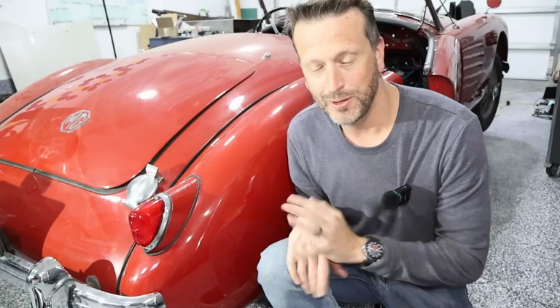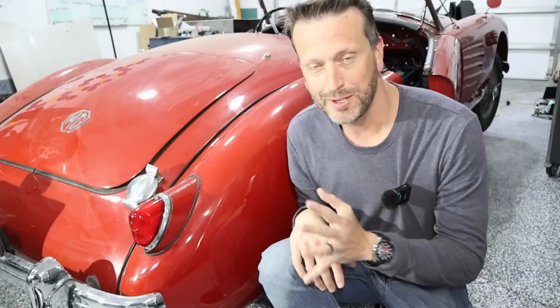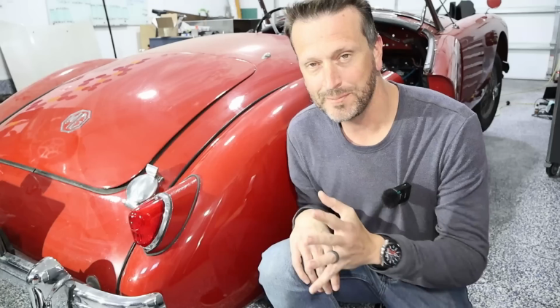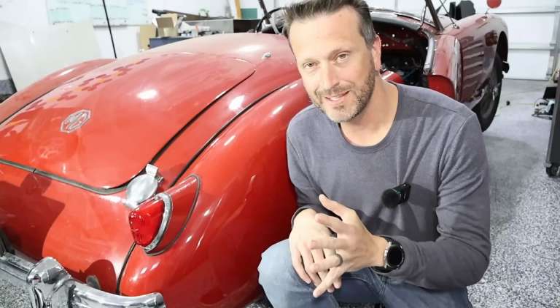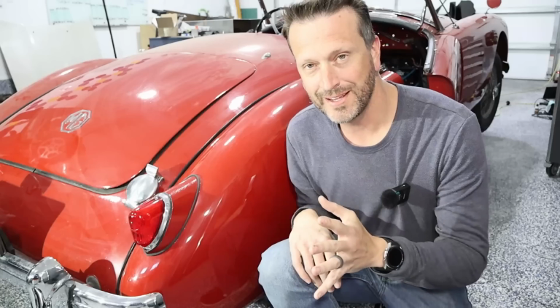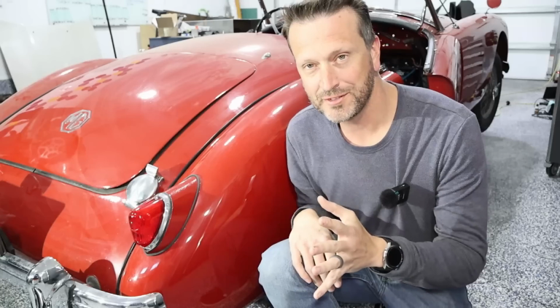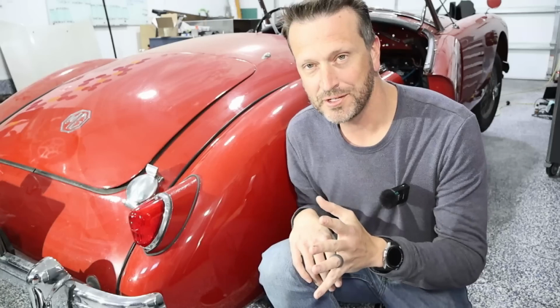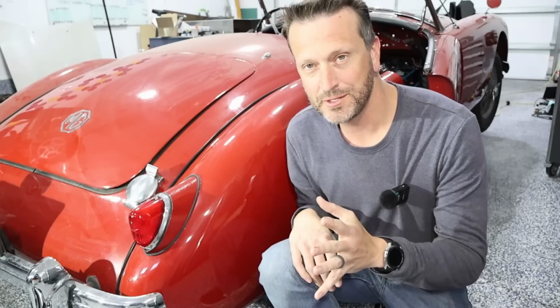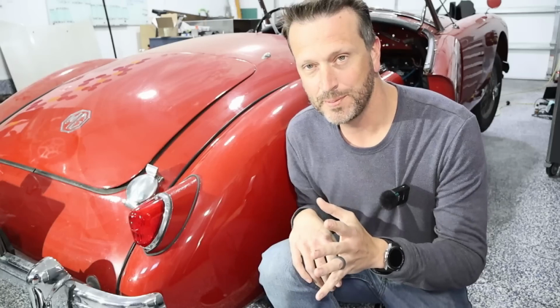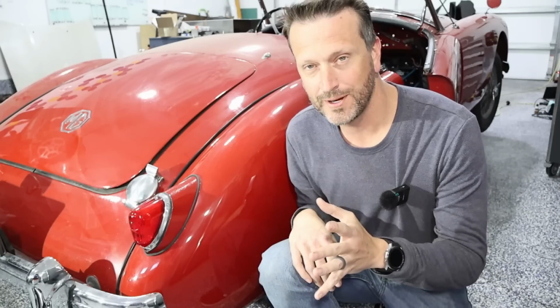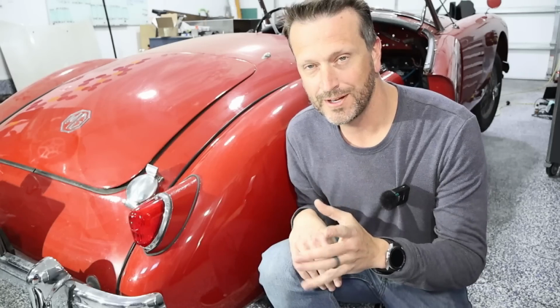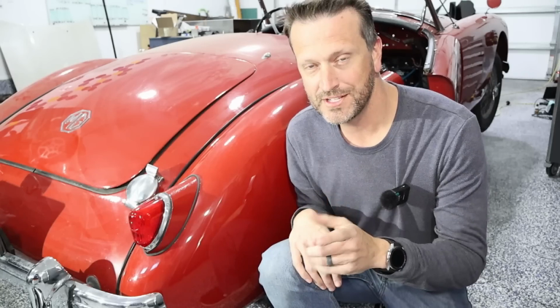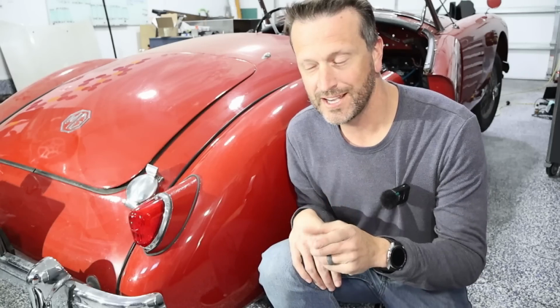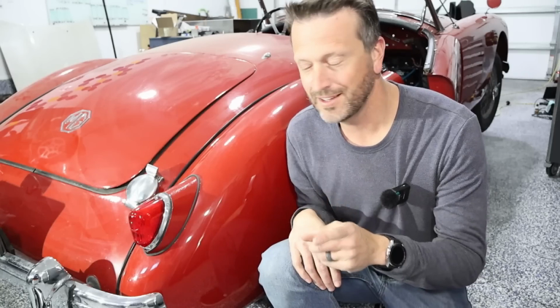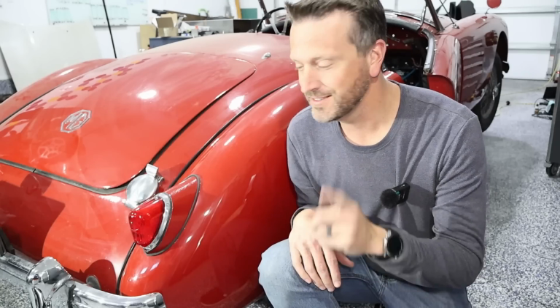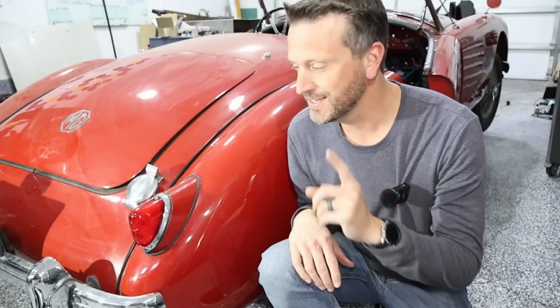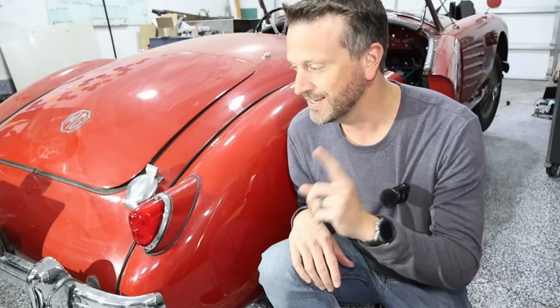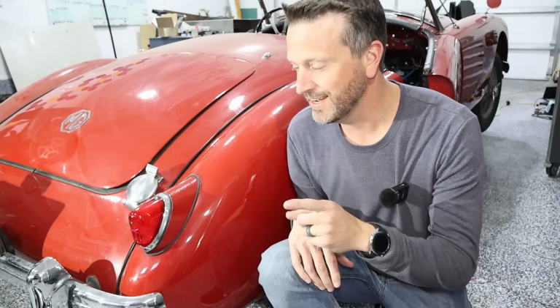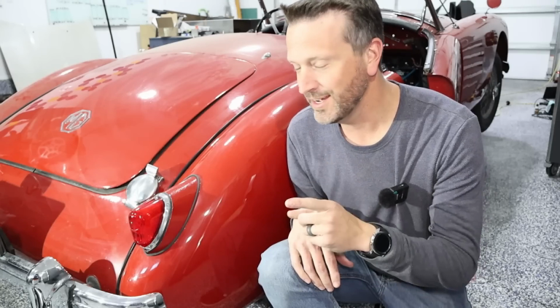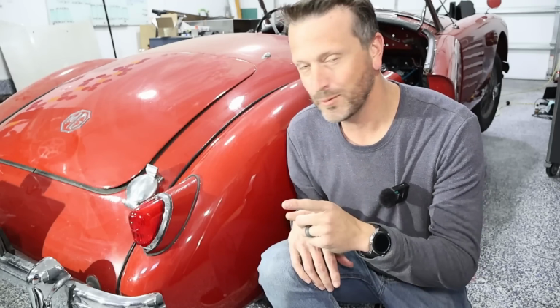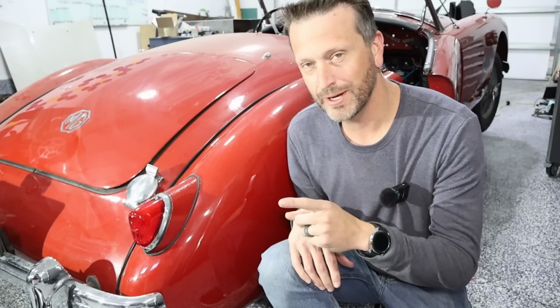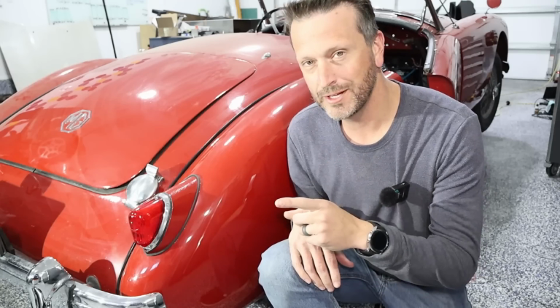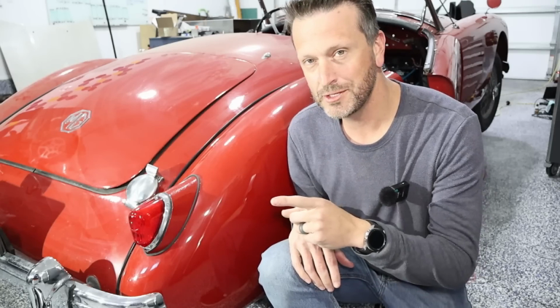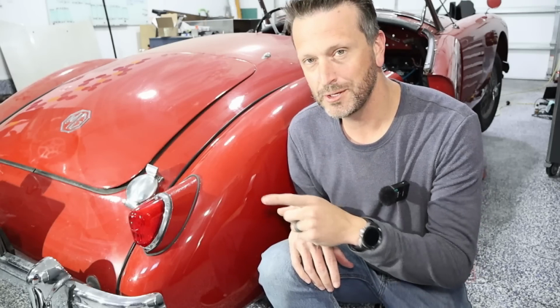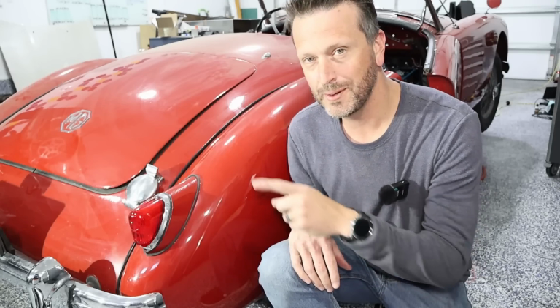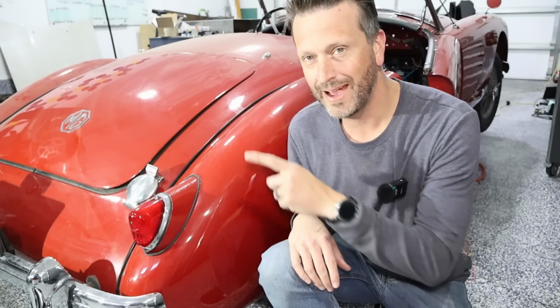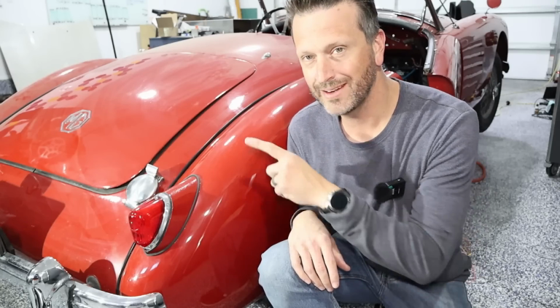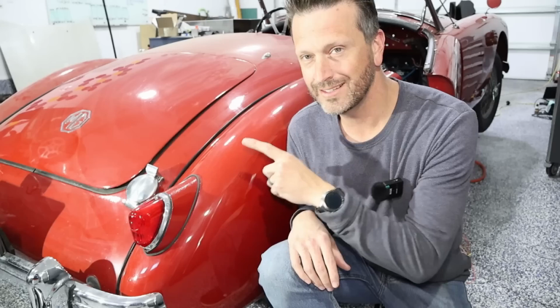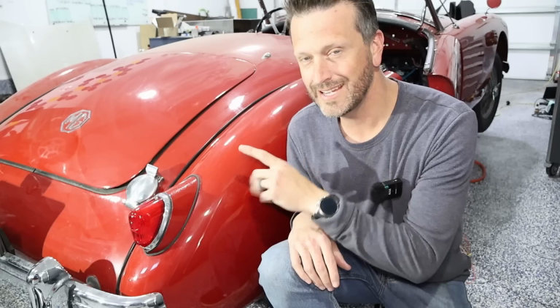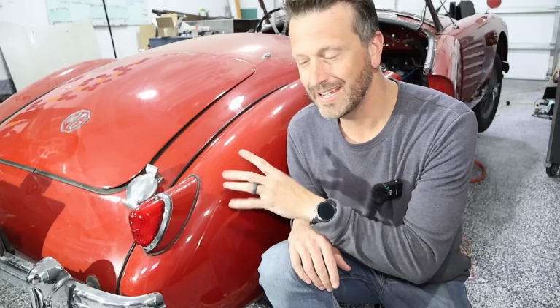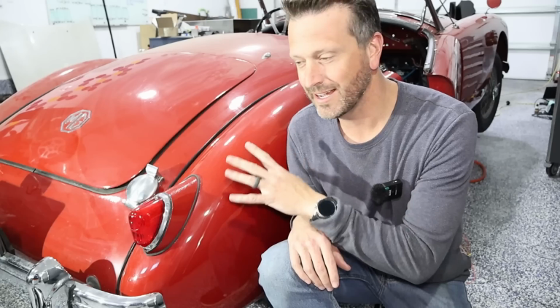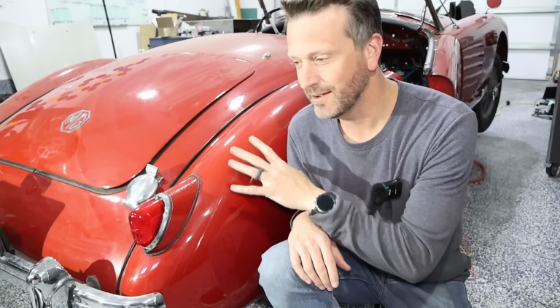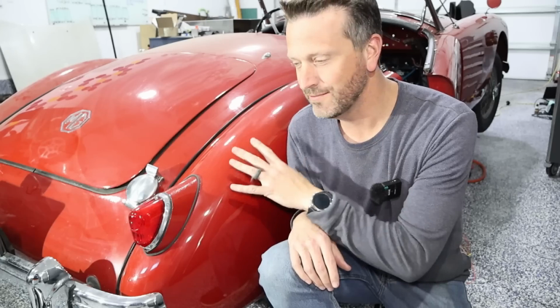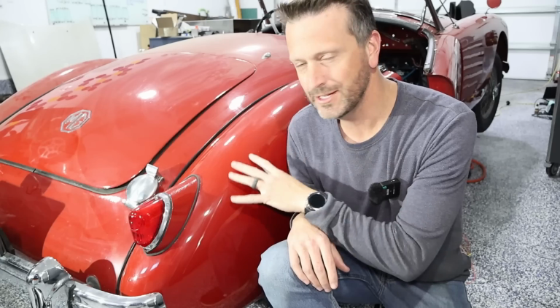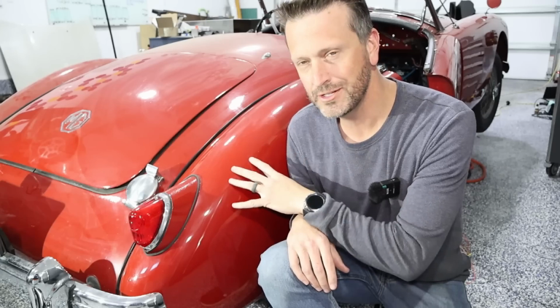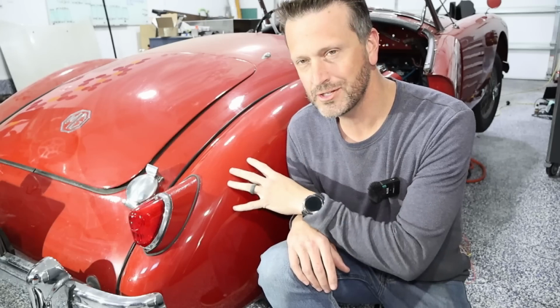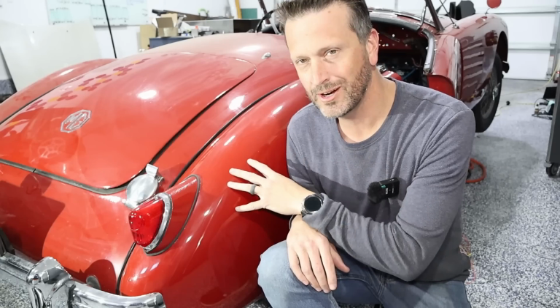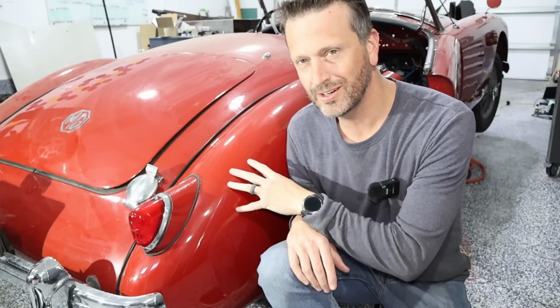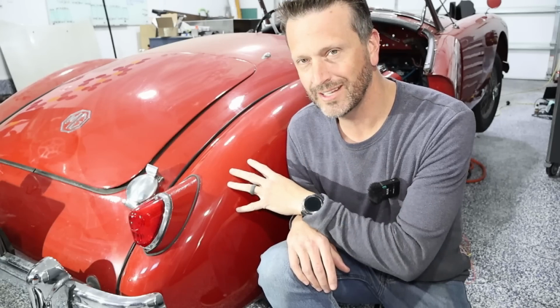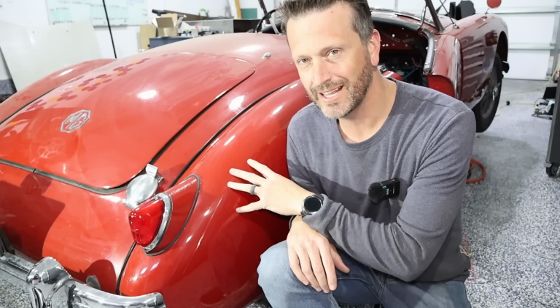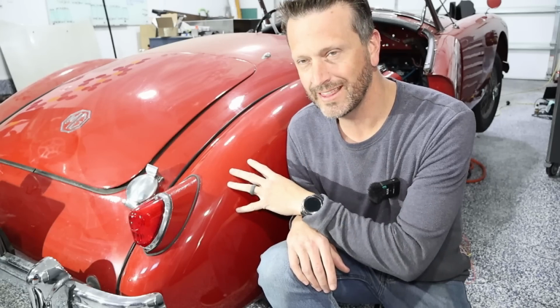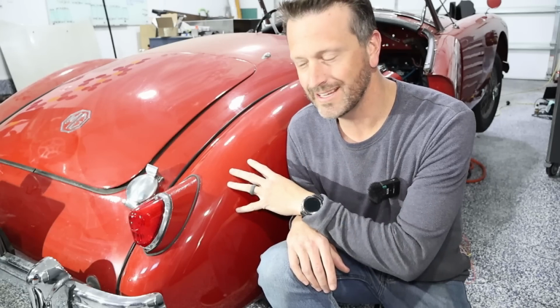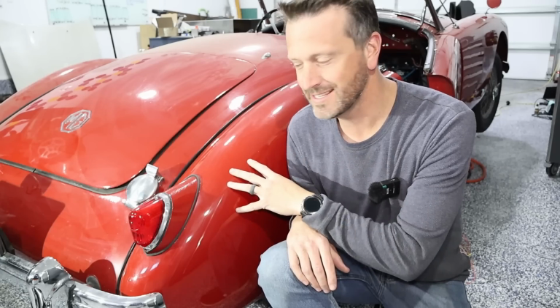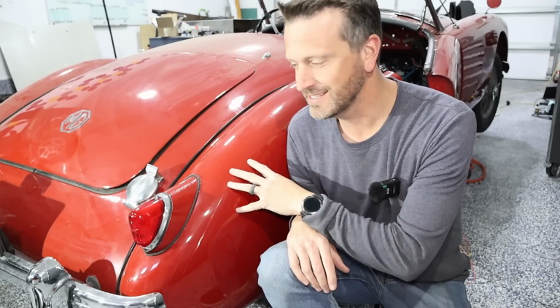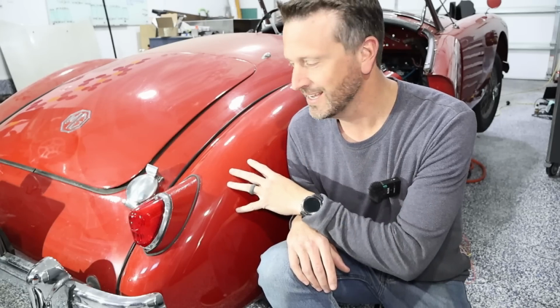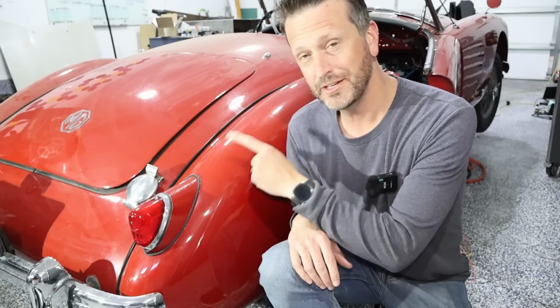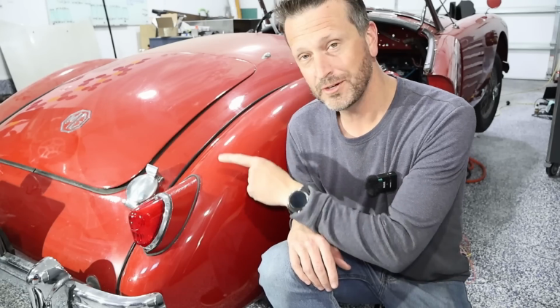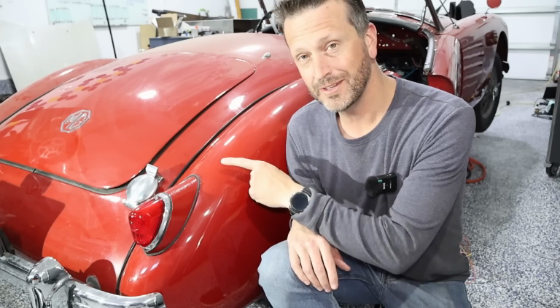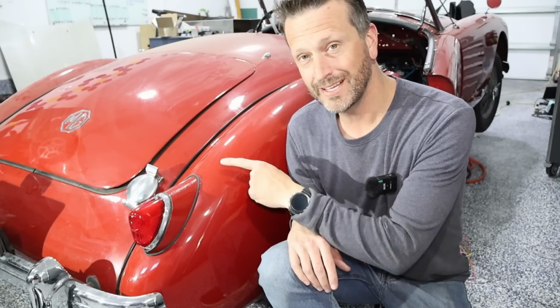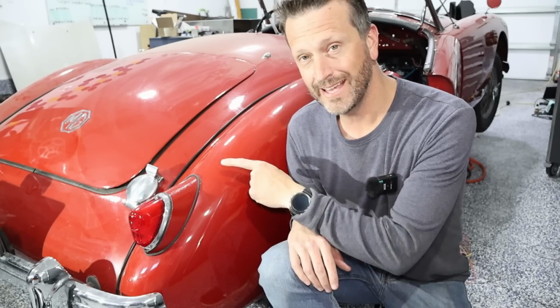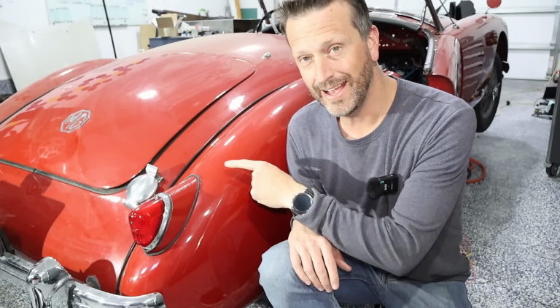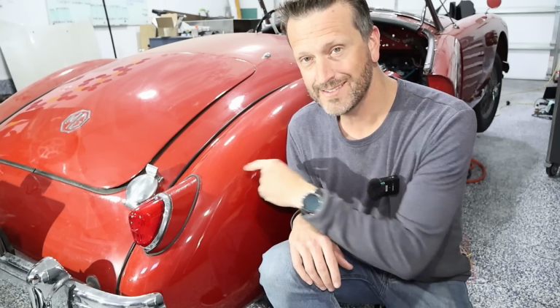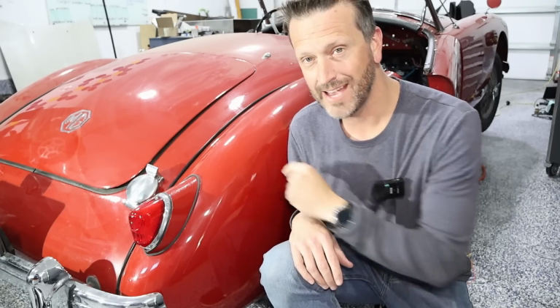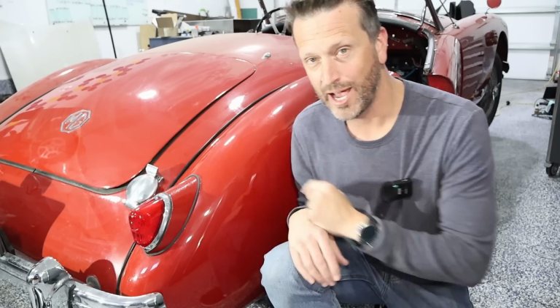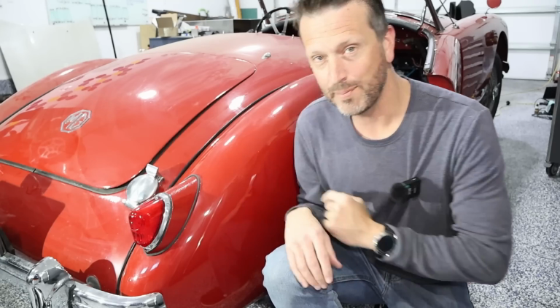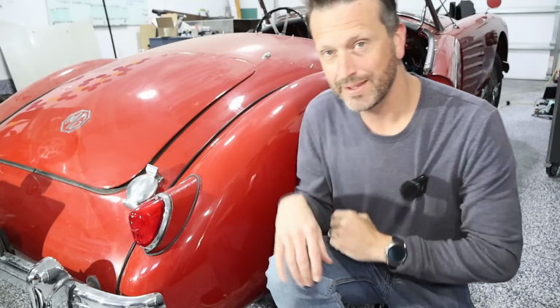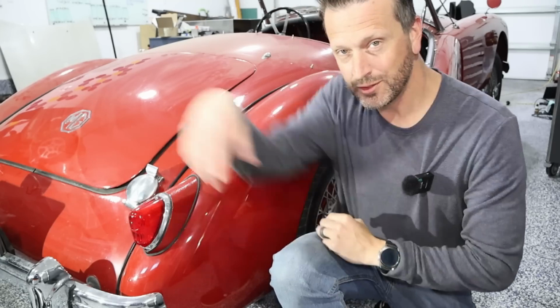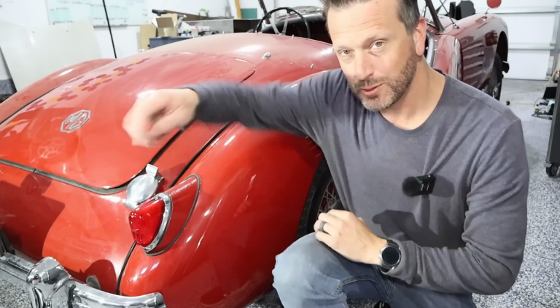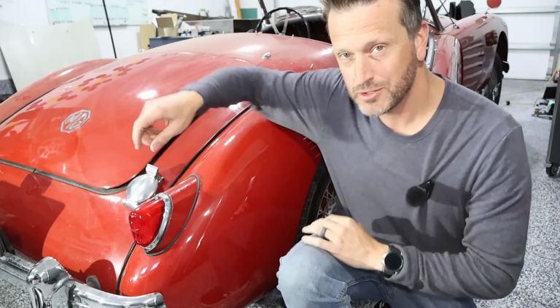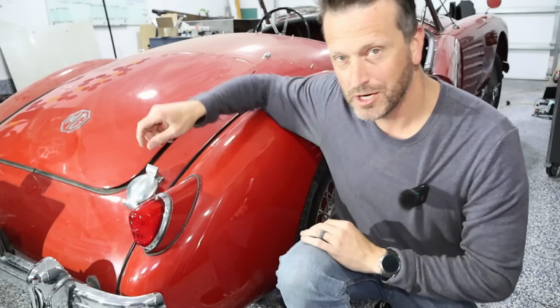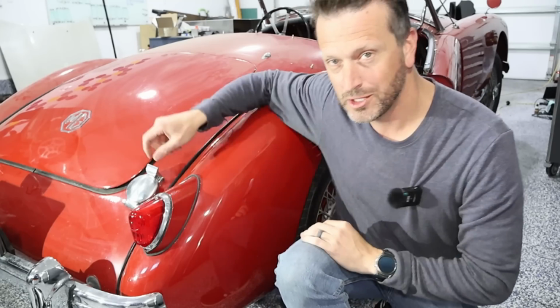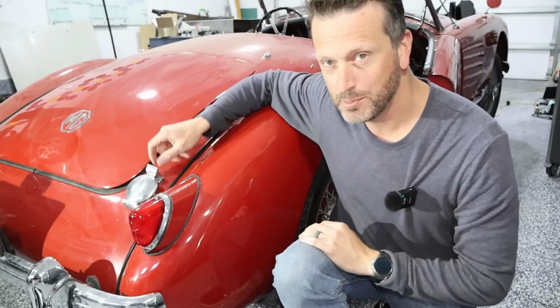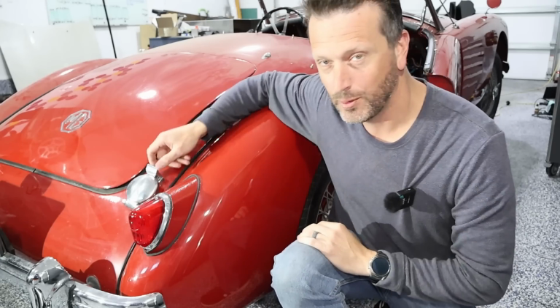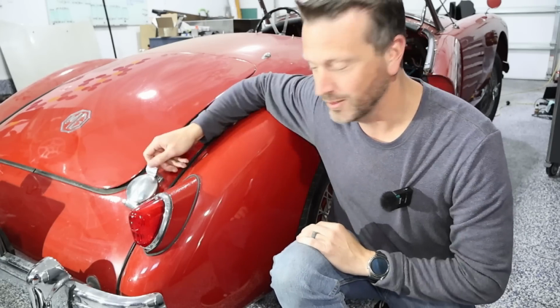Welcome to Electric Supercar Channel. Today we're going to show you how to take a vintage car like this and turn the gas cap into a charge port.